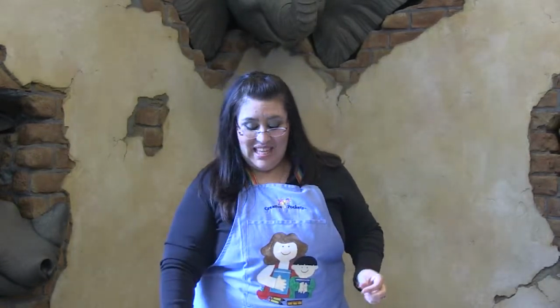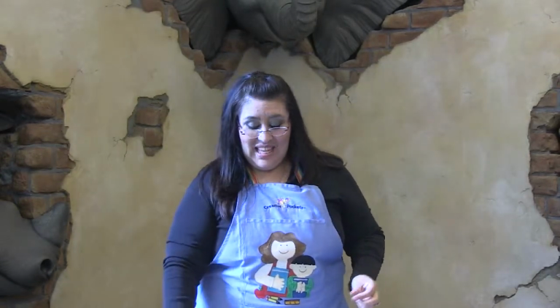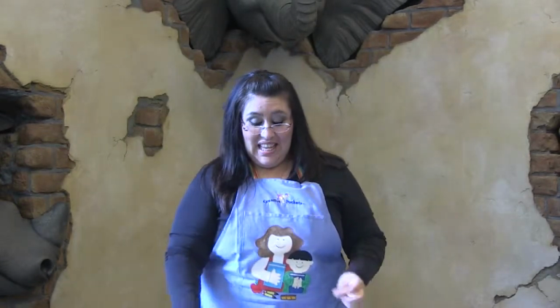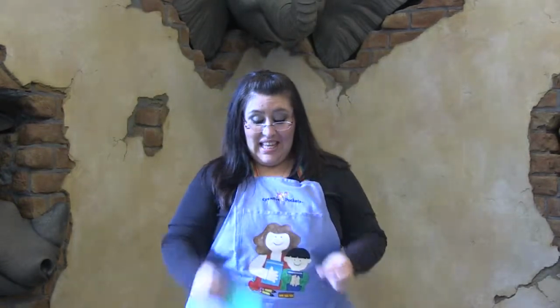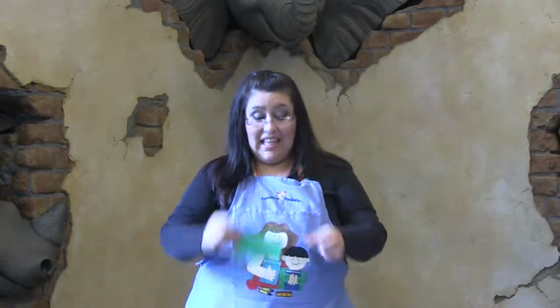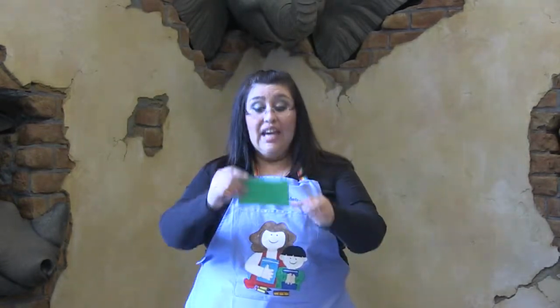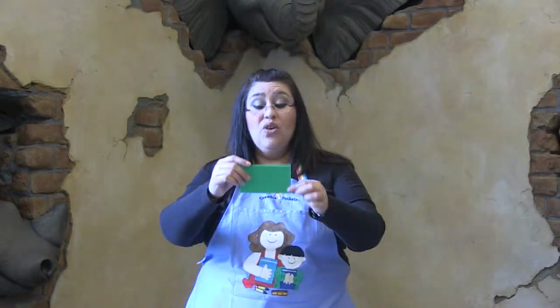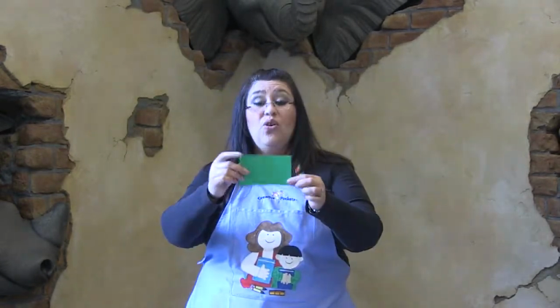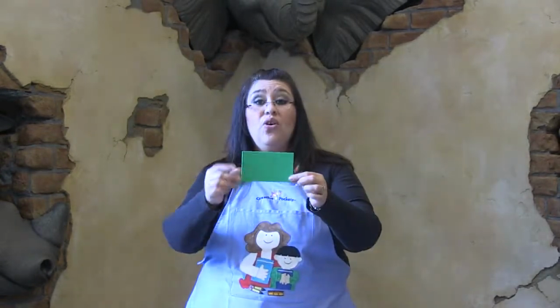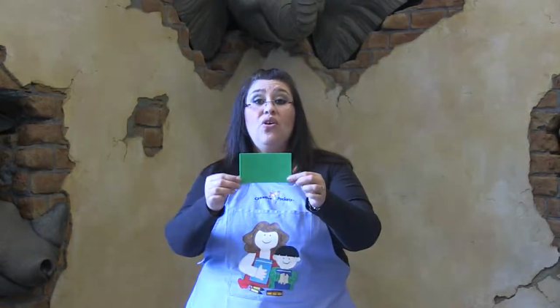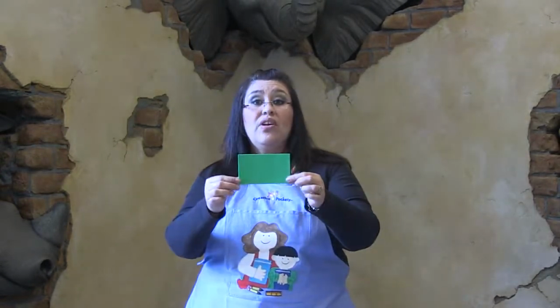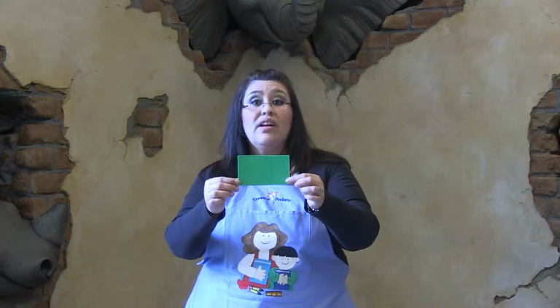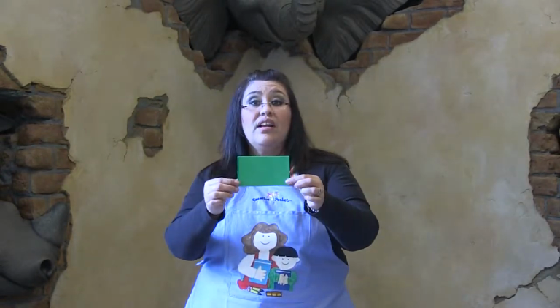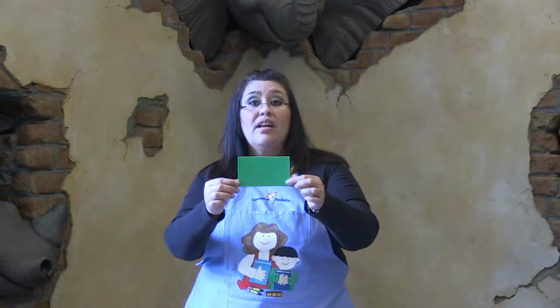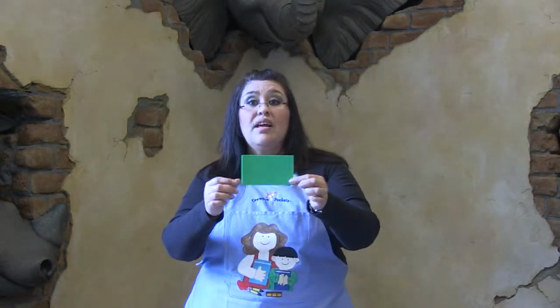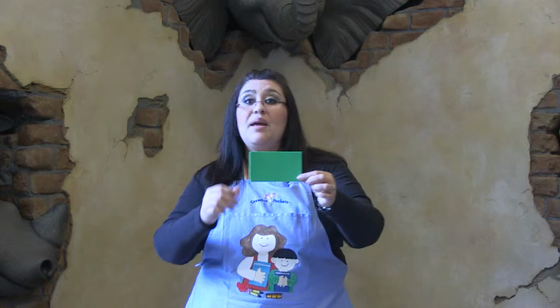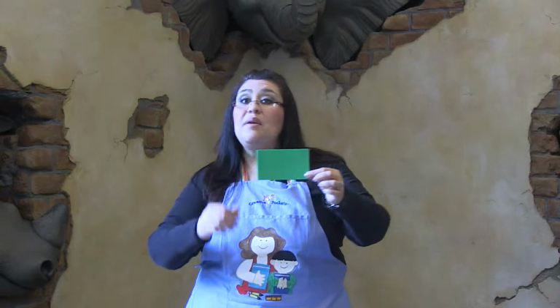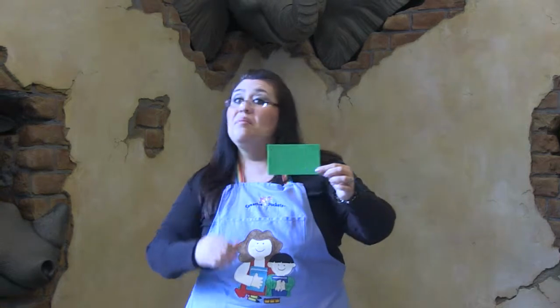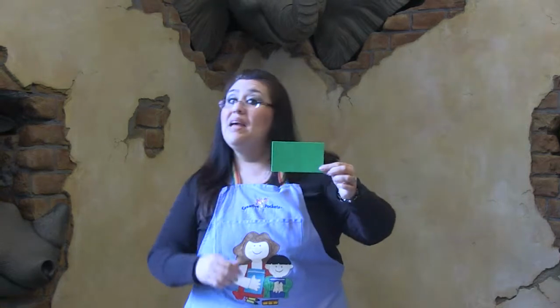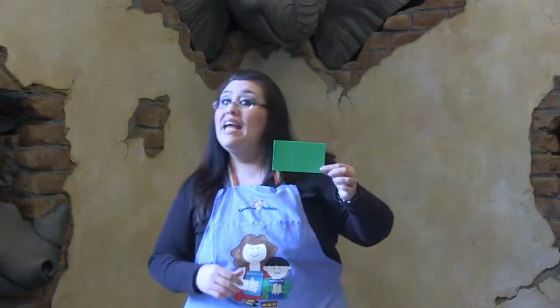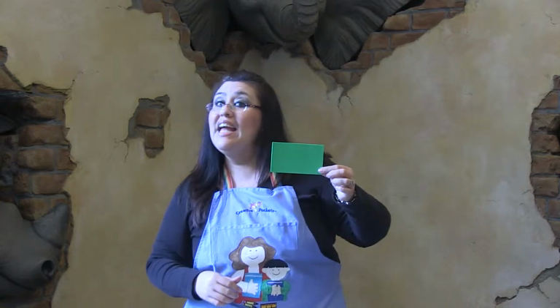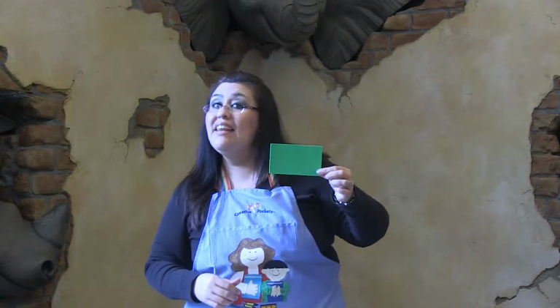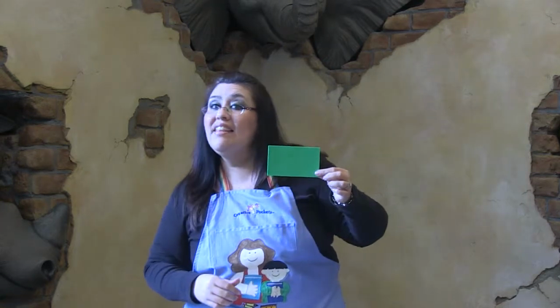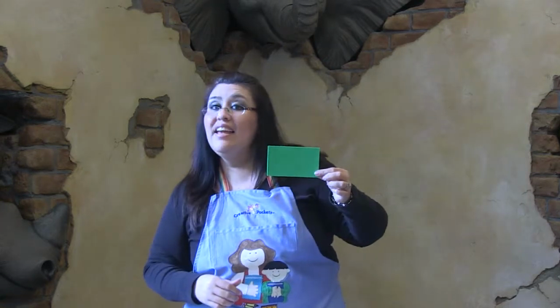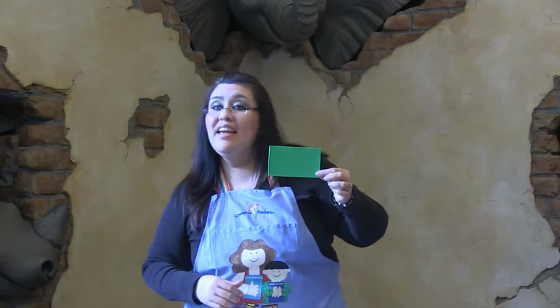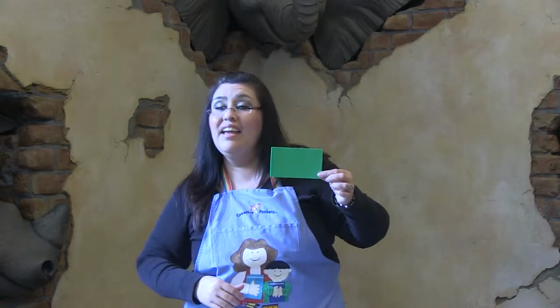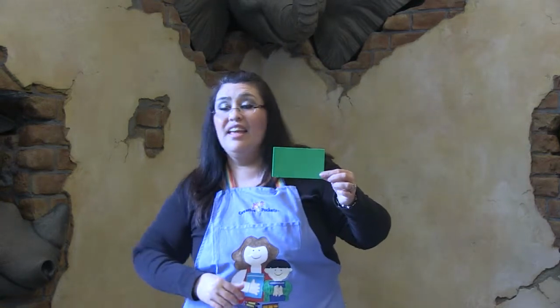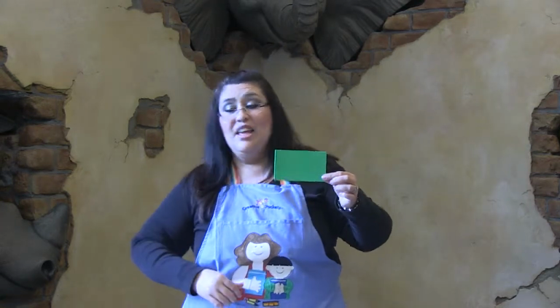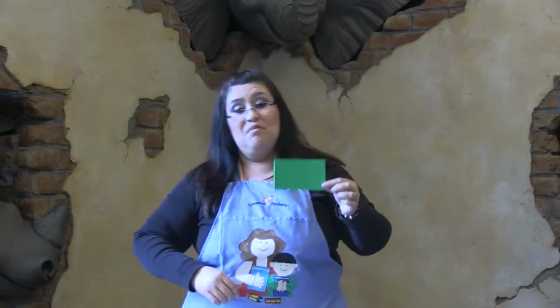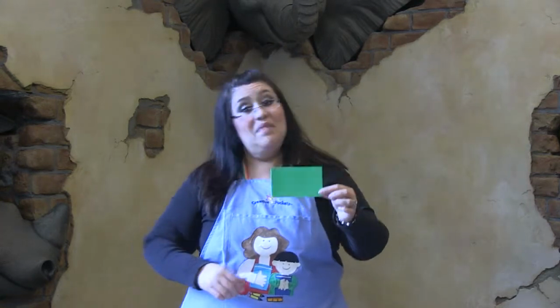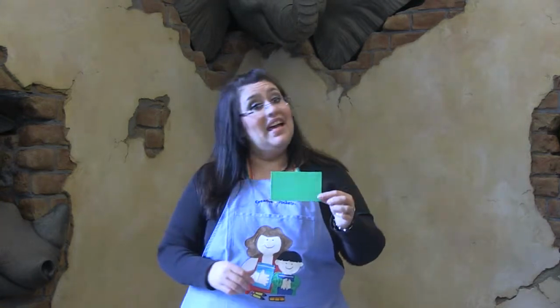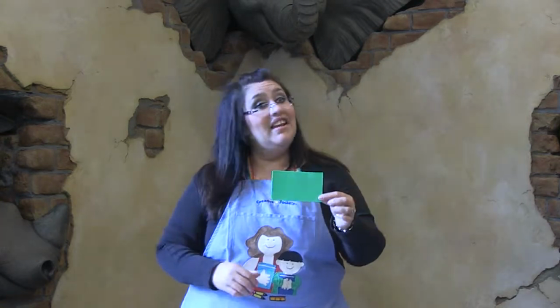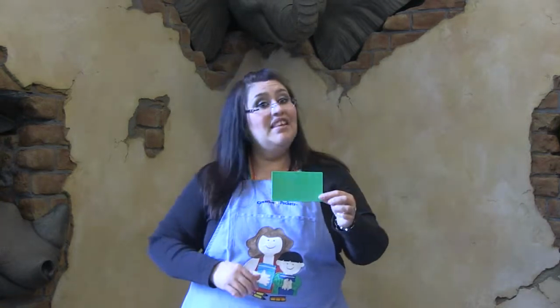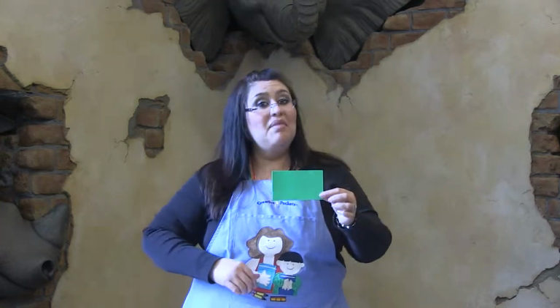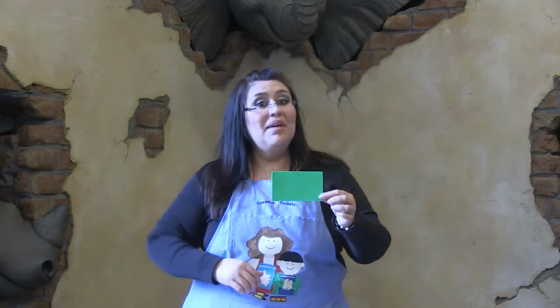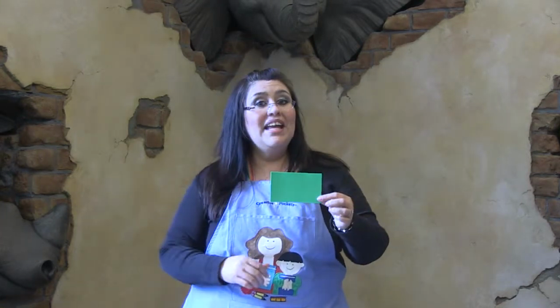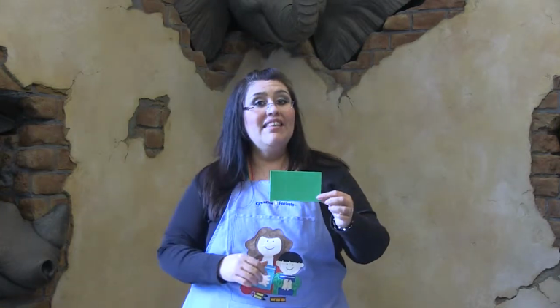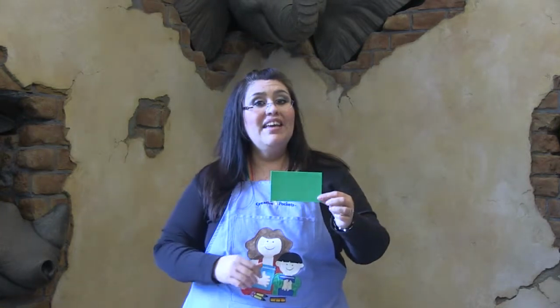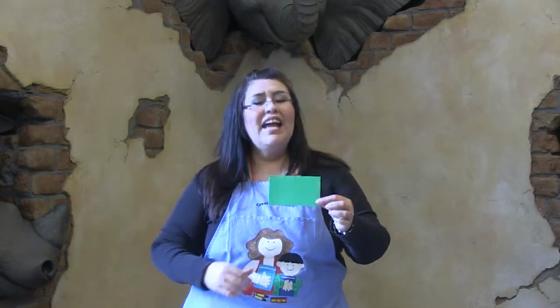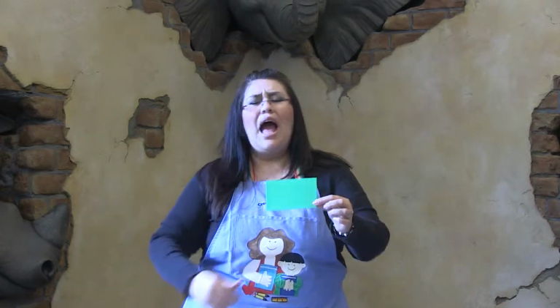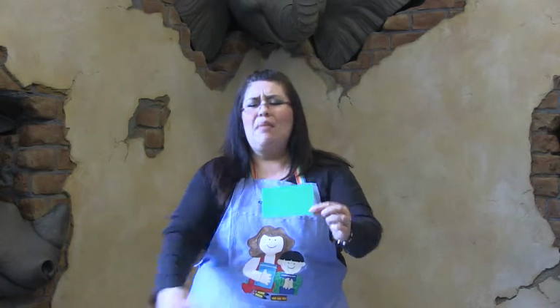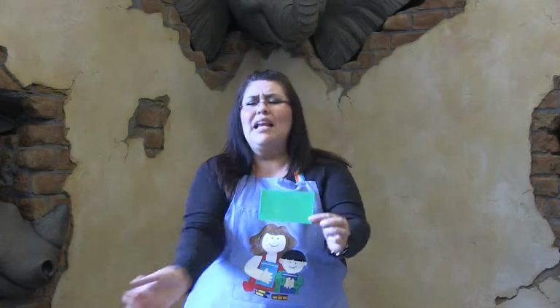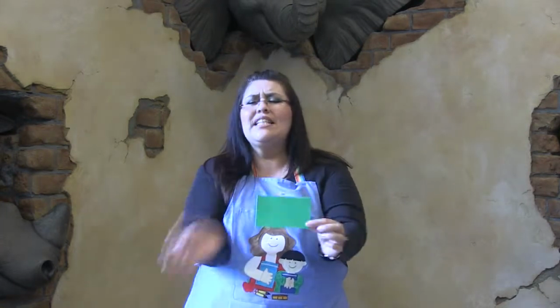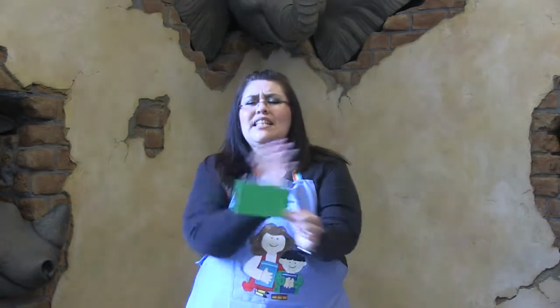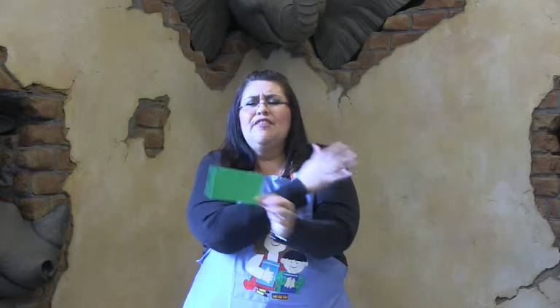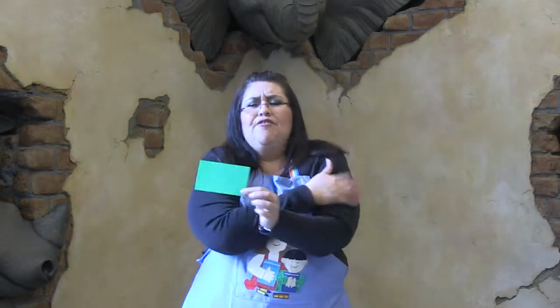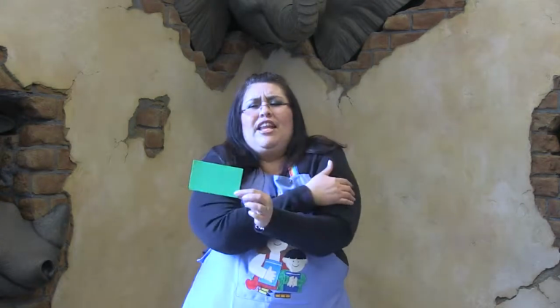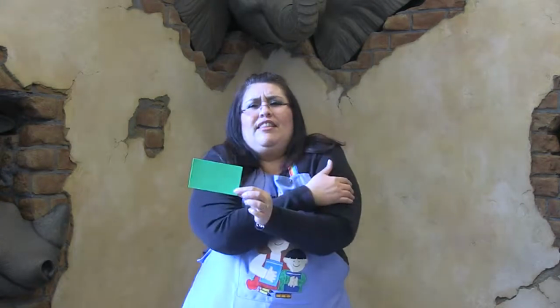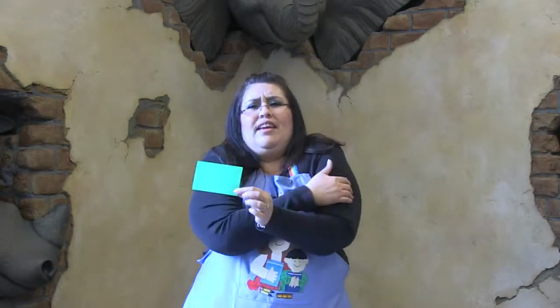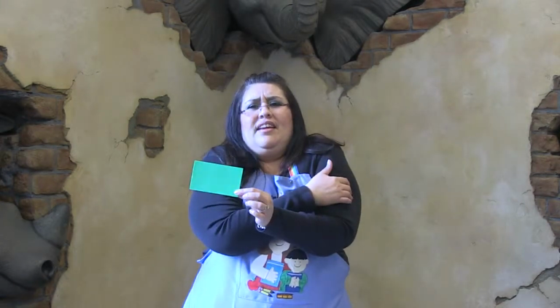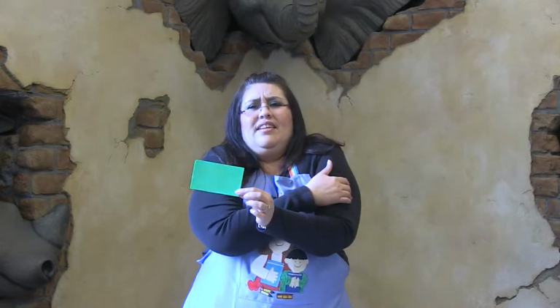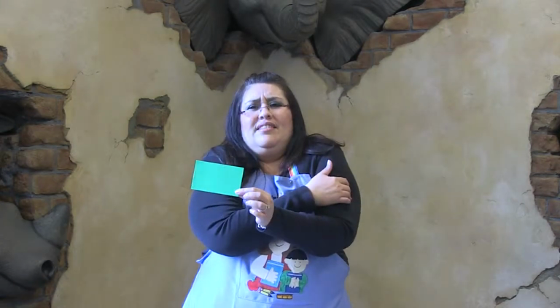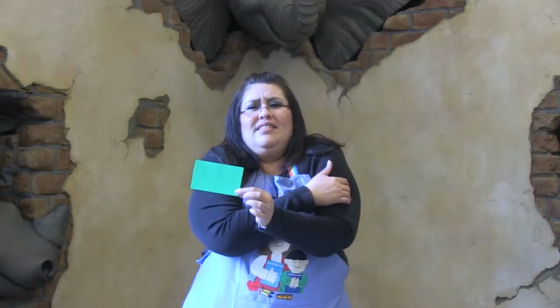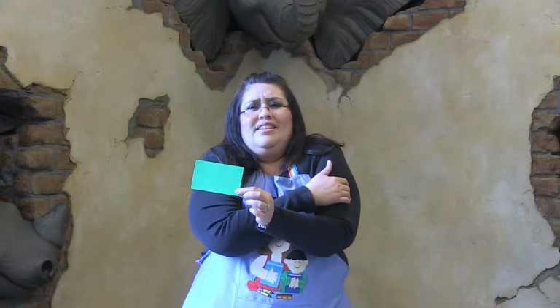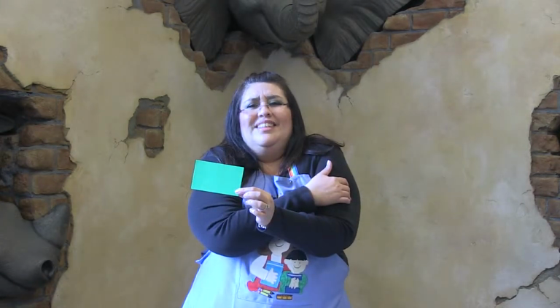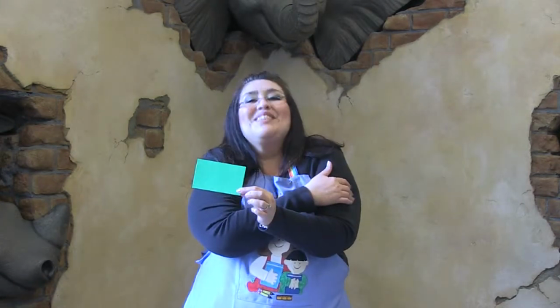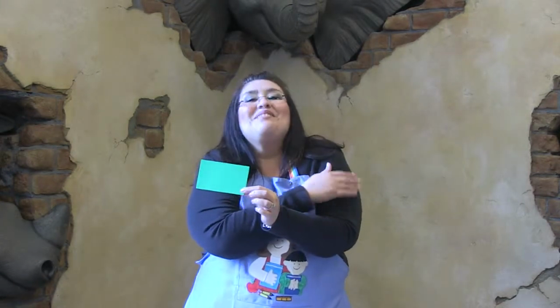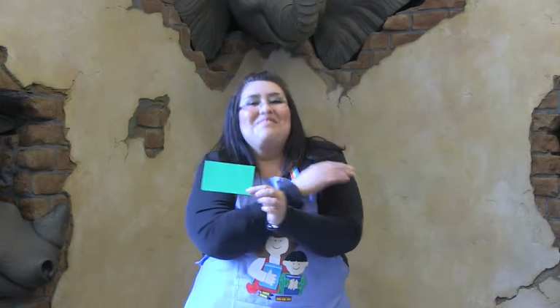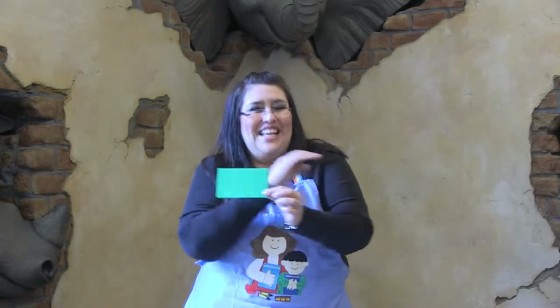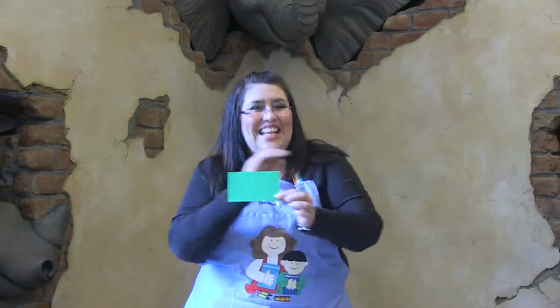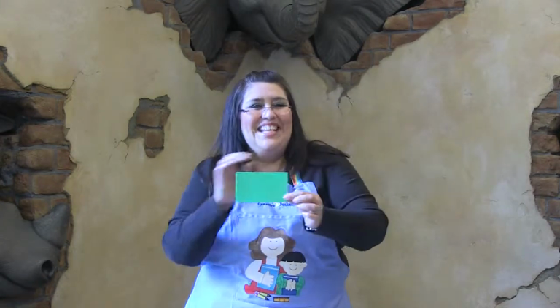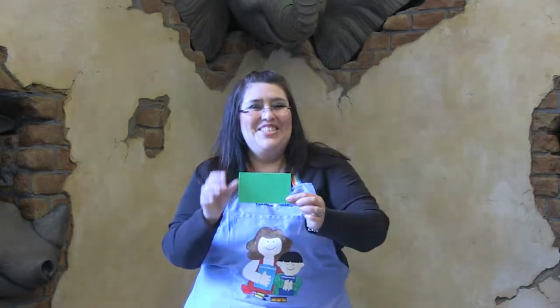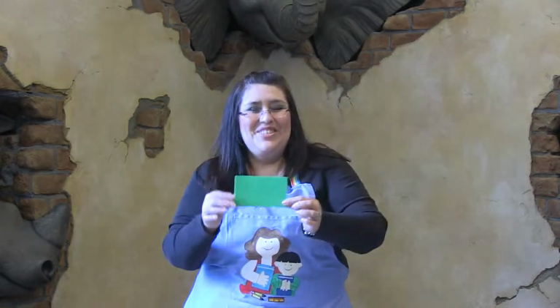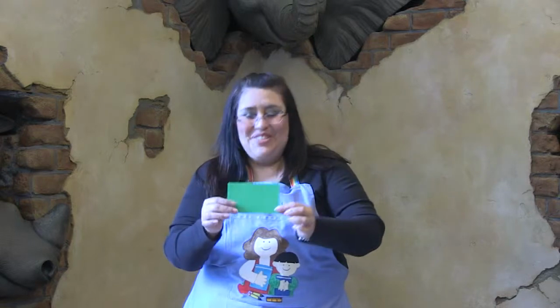¿Qué color? Verde, verde, verde, abrázate fuerte. Bien hecho.